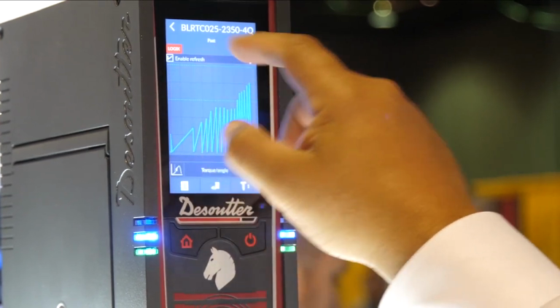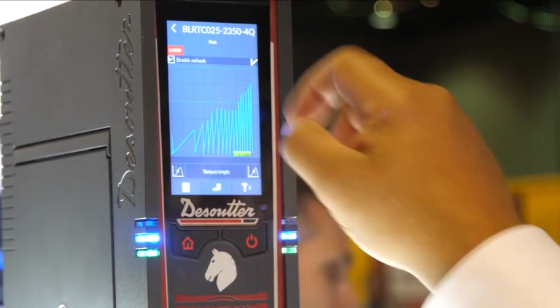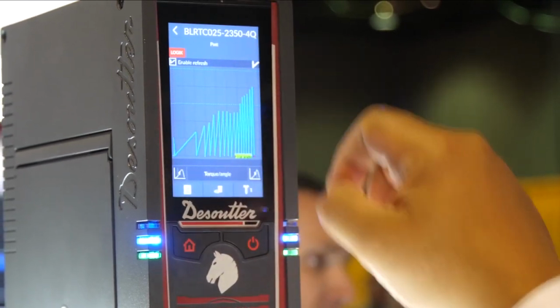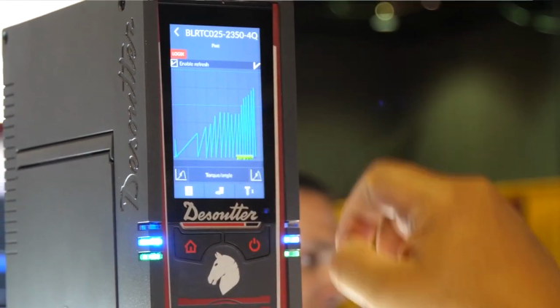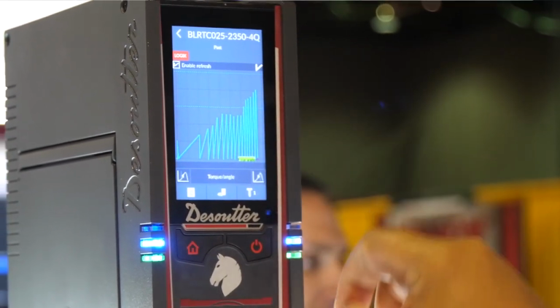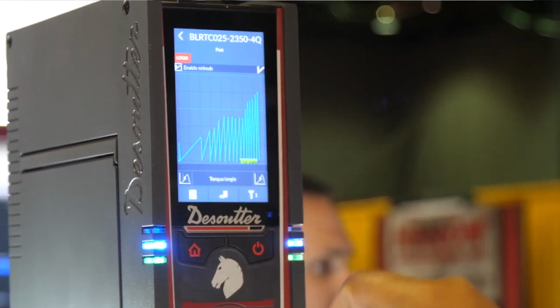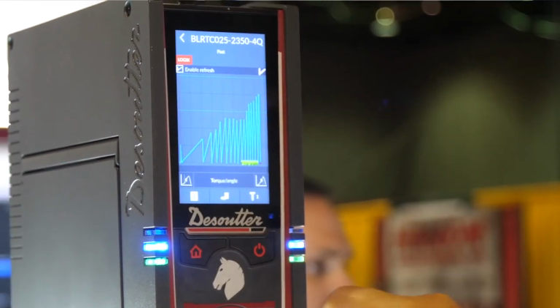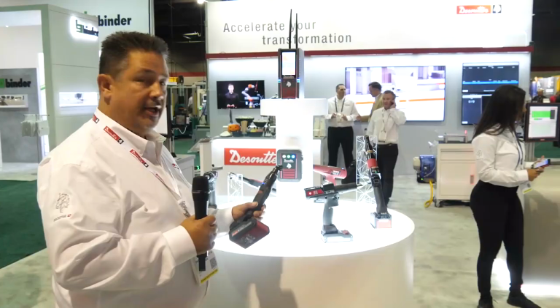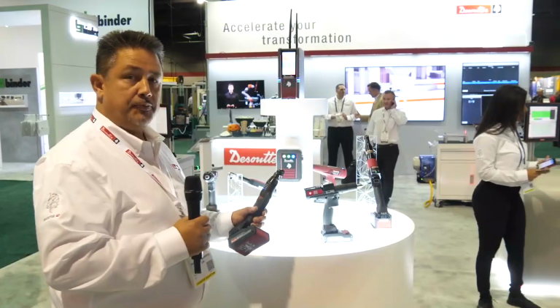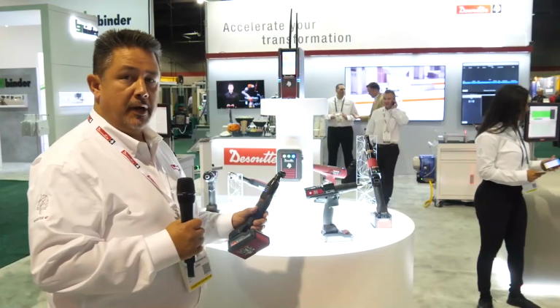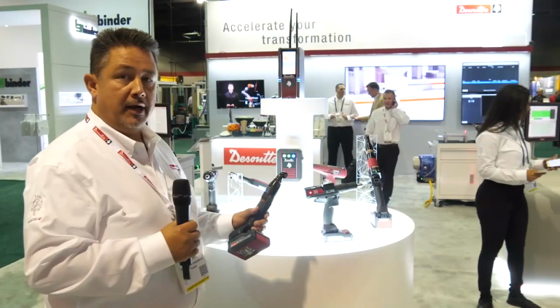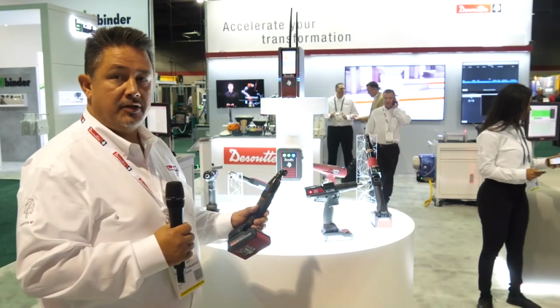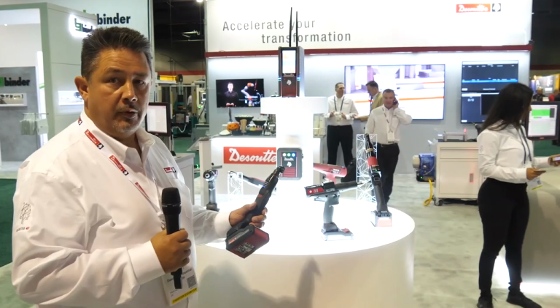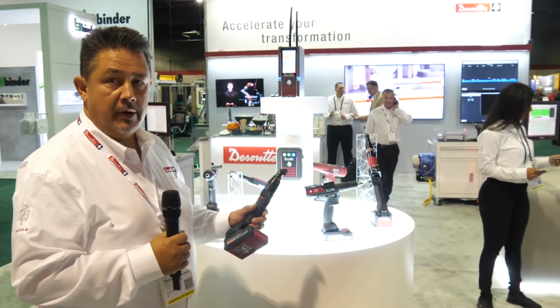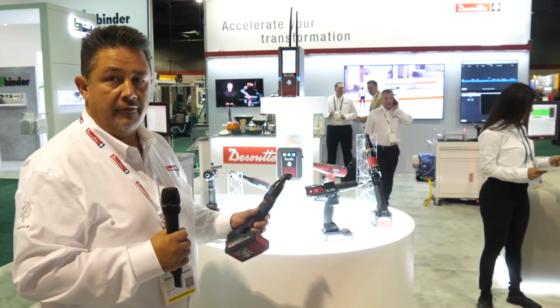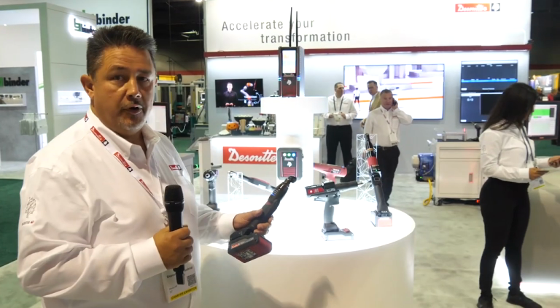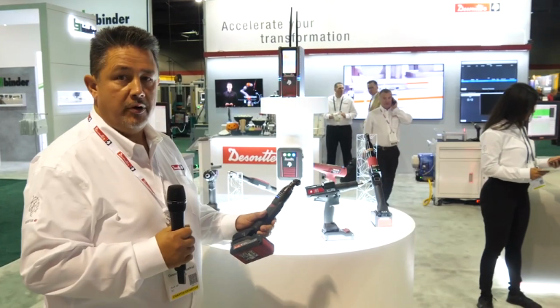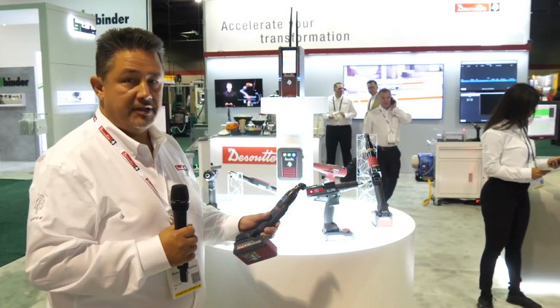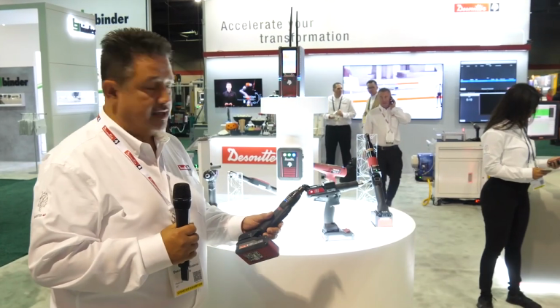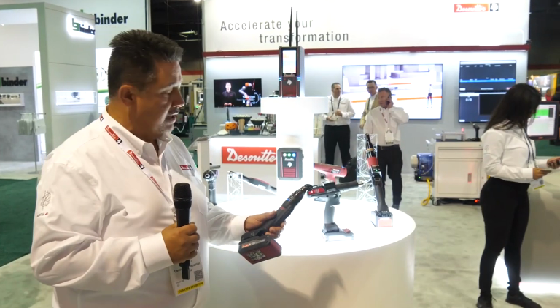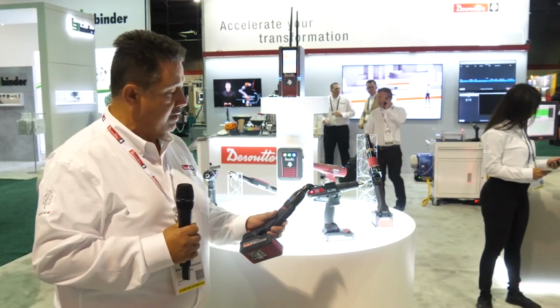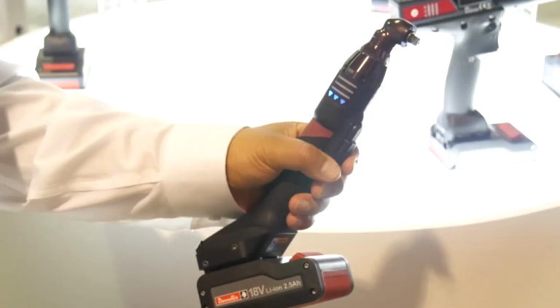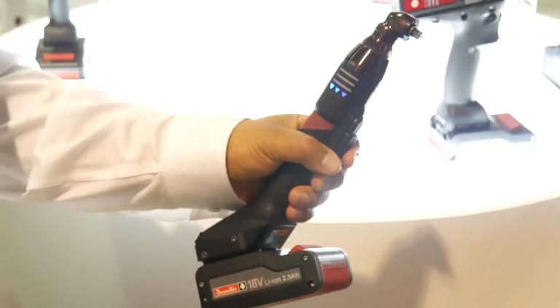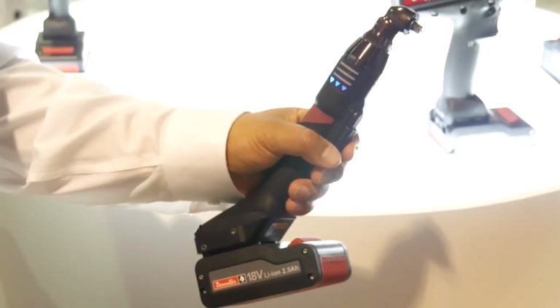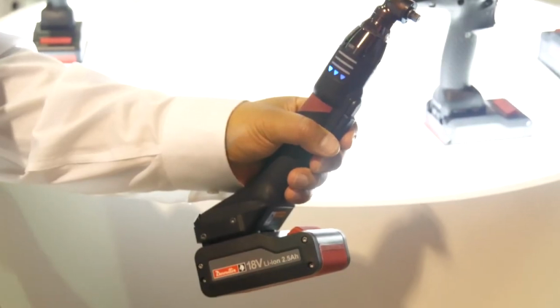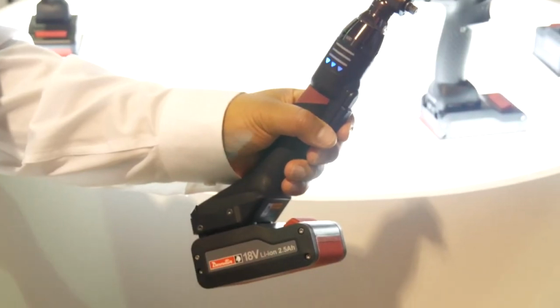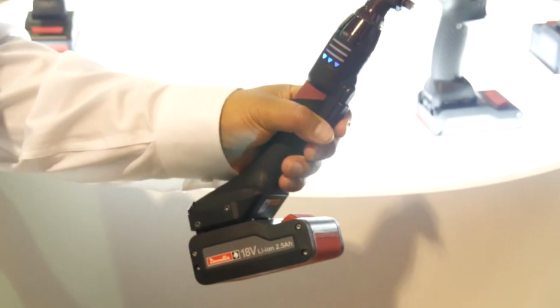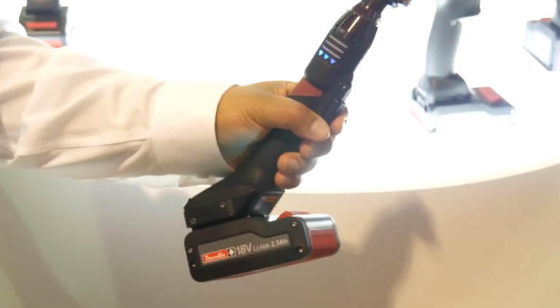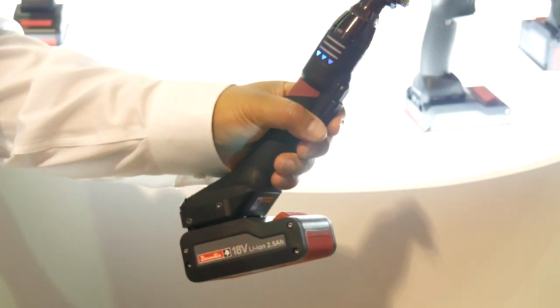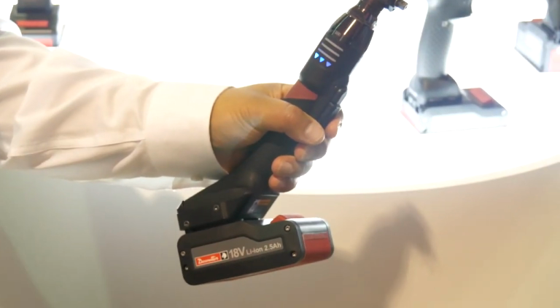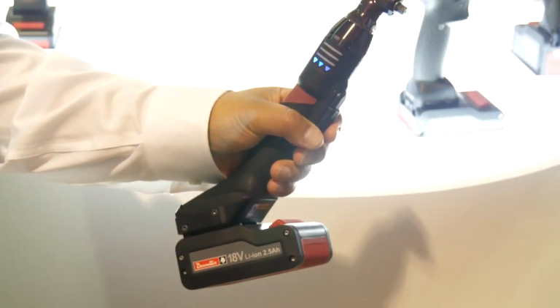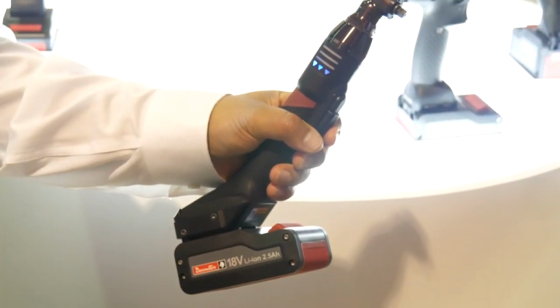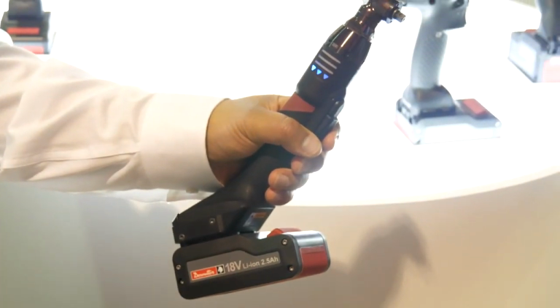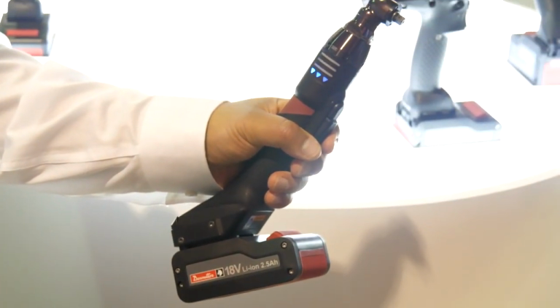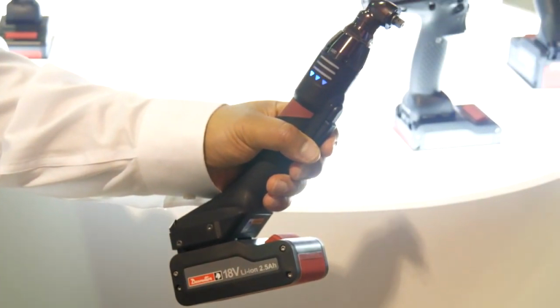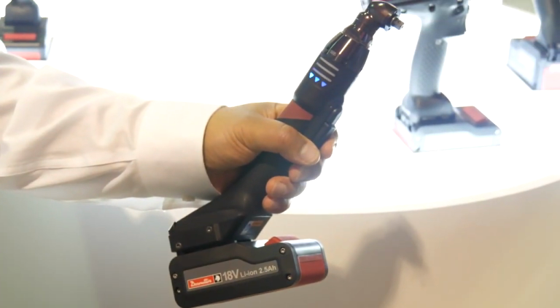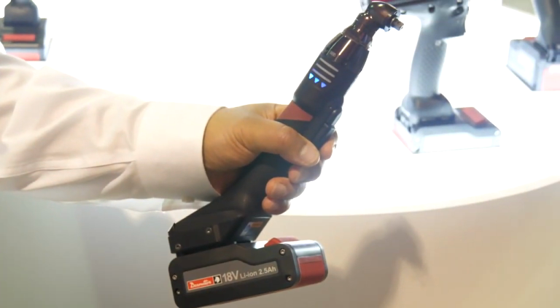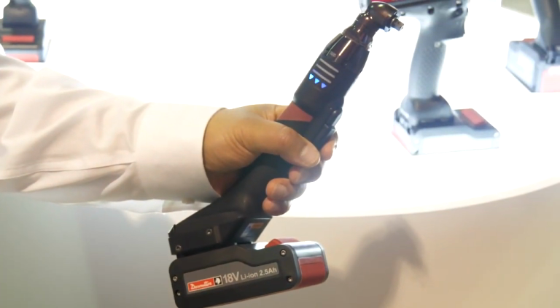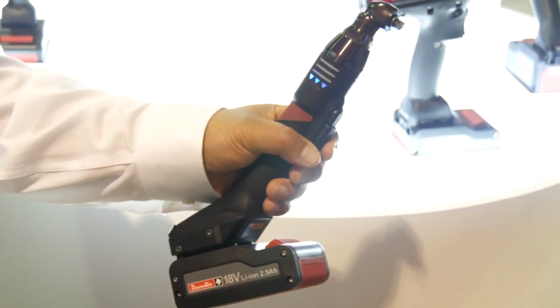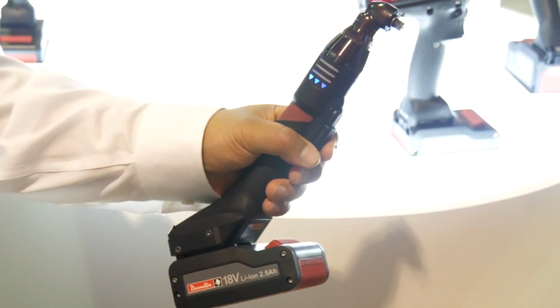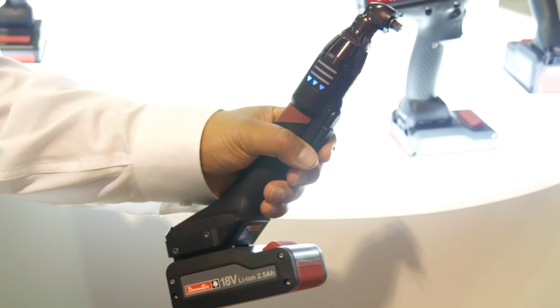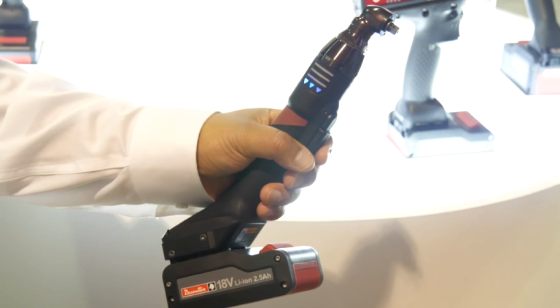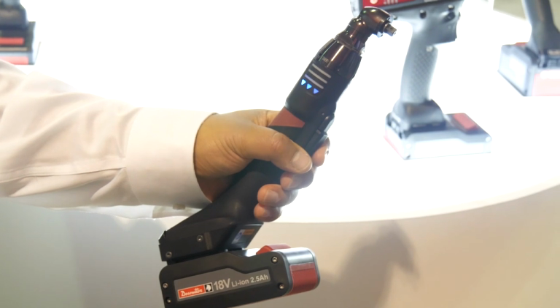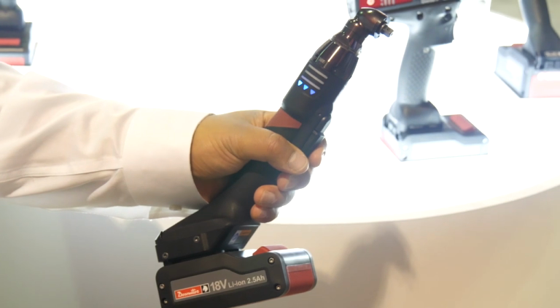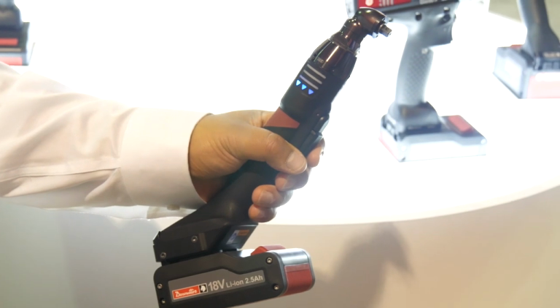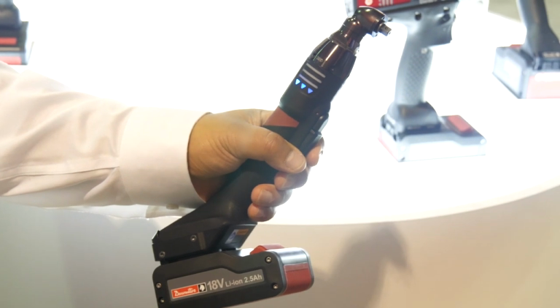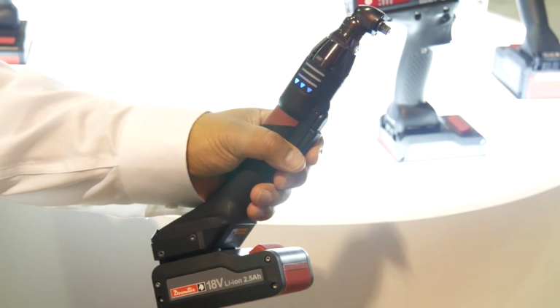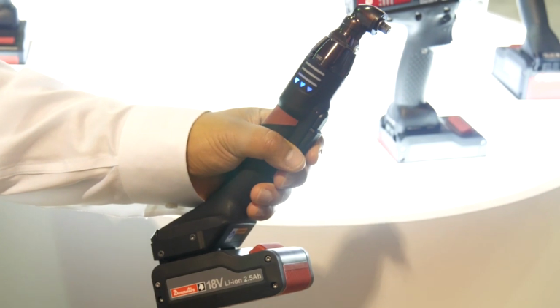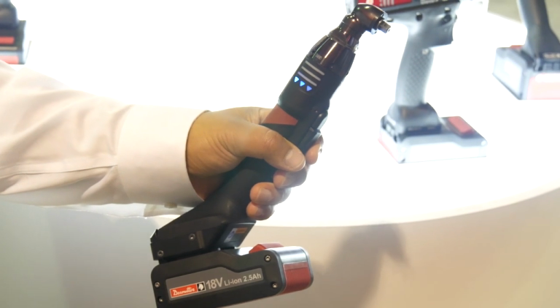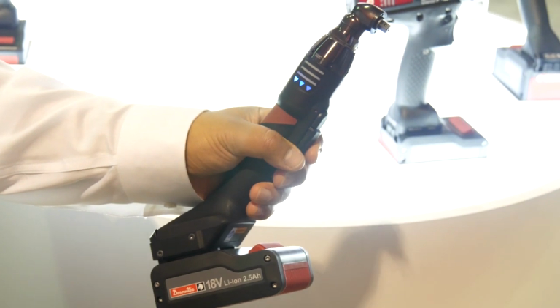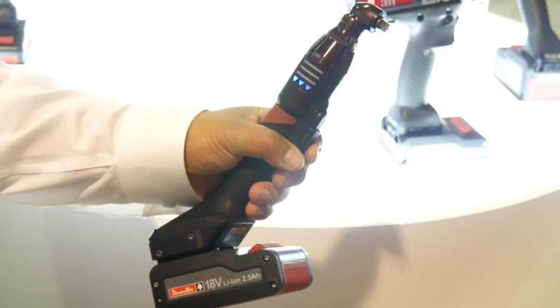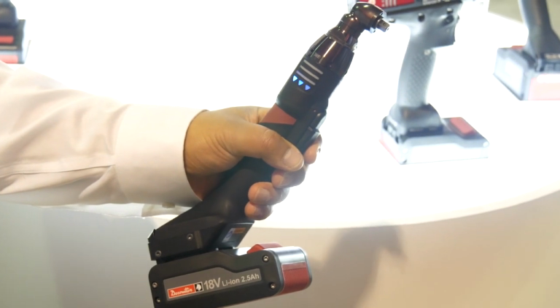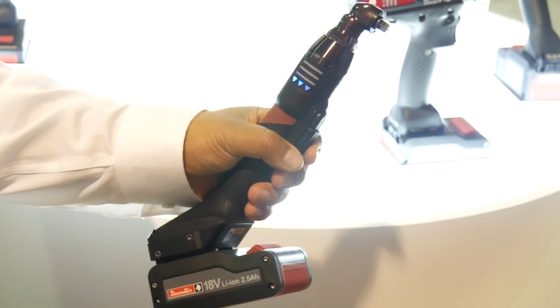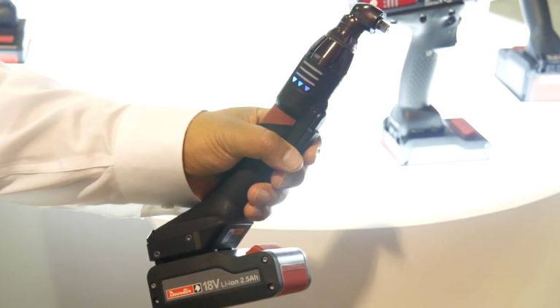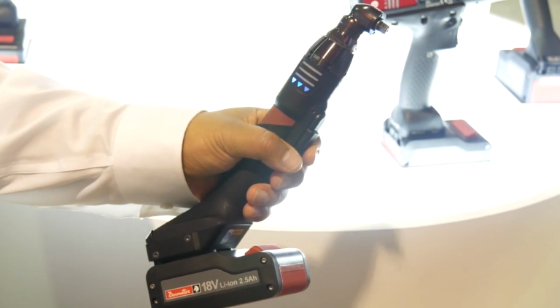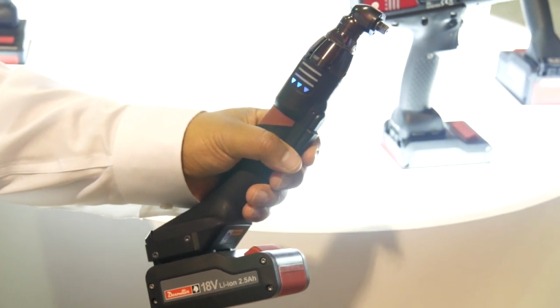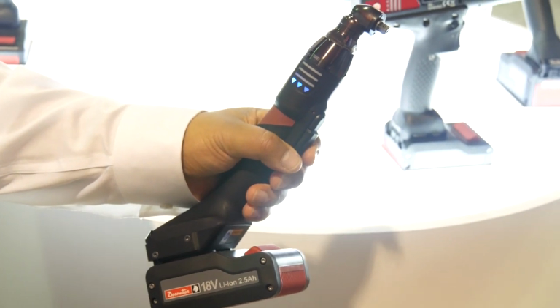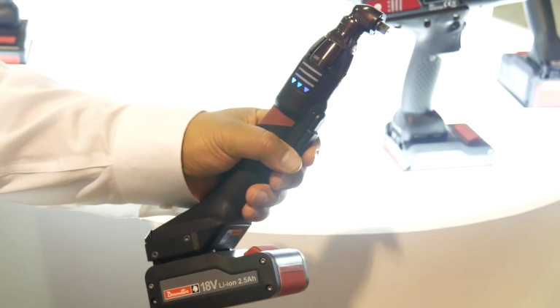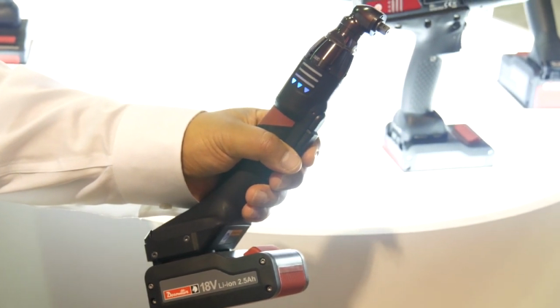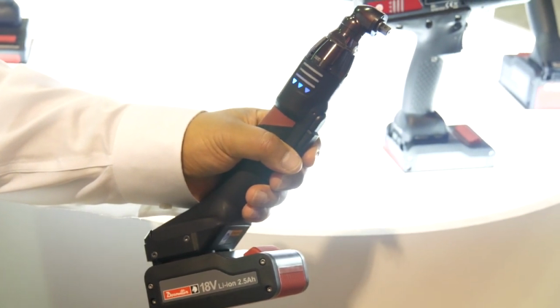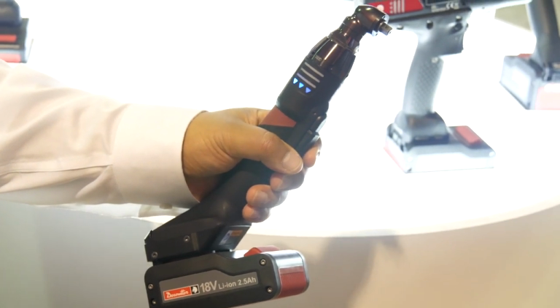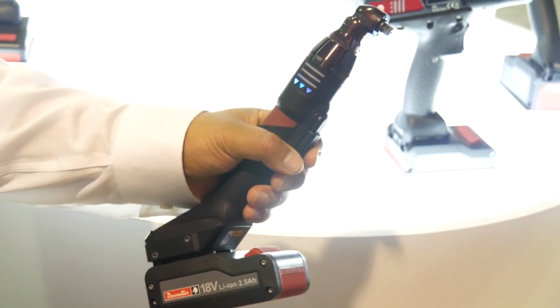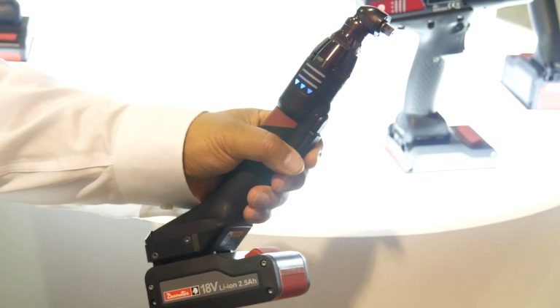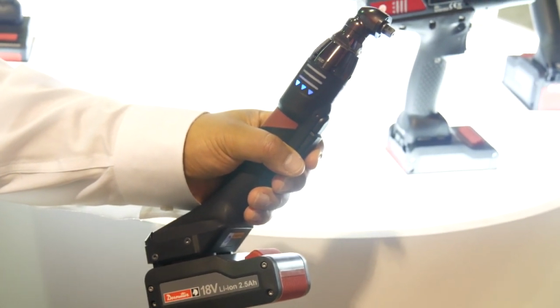One of the biggest products we want to focus on is our EABS Nutrunner, which has been nominated for Product of the Year by Assembly Magazine.